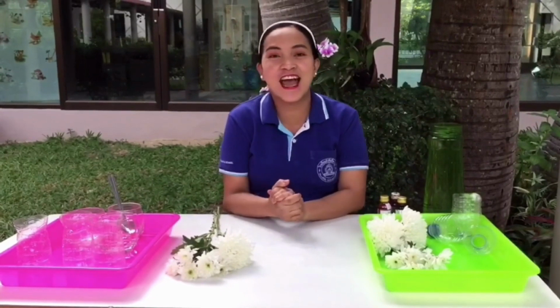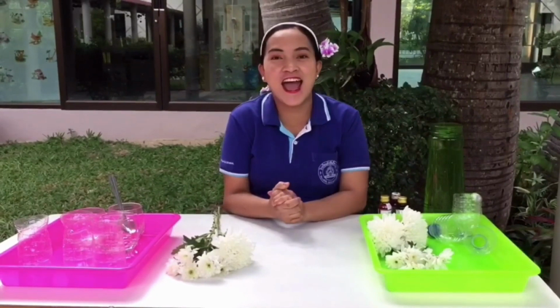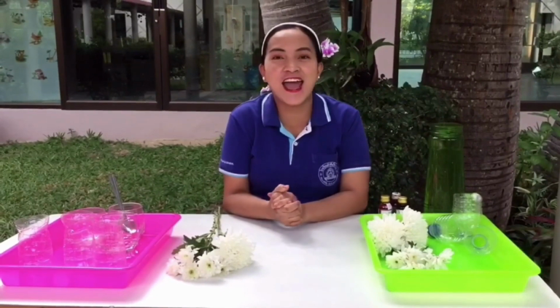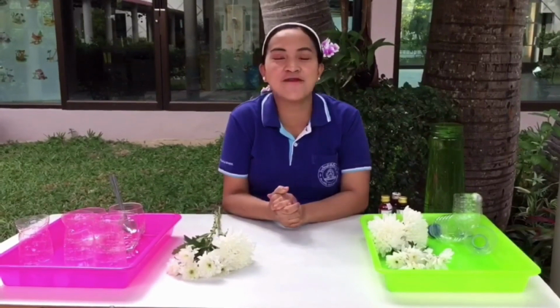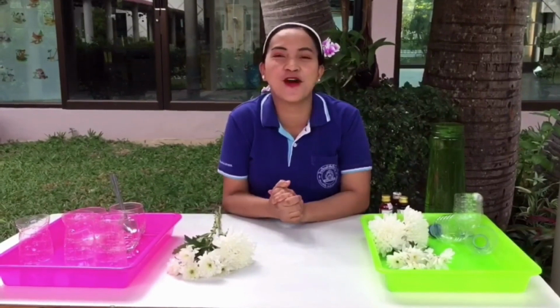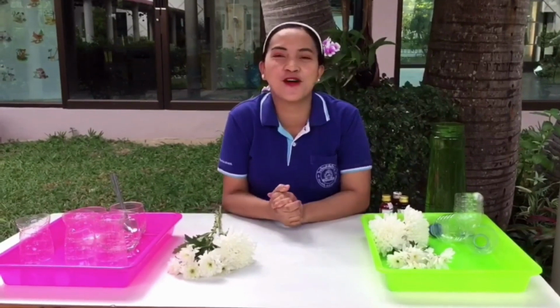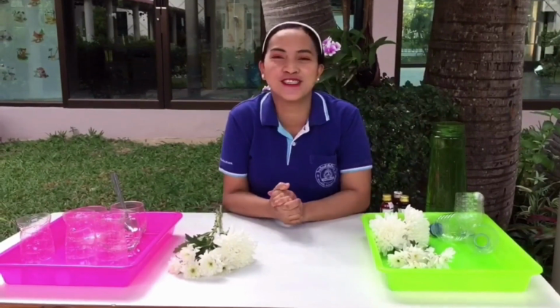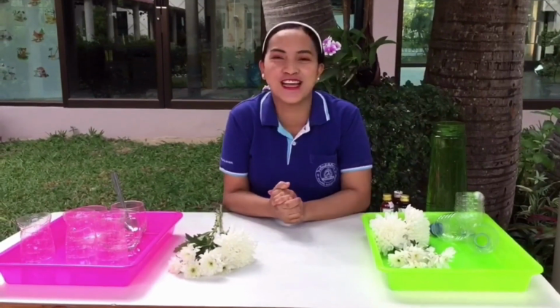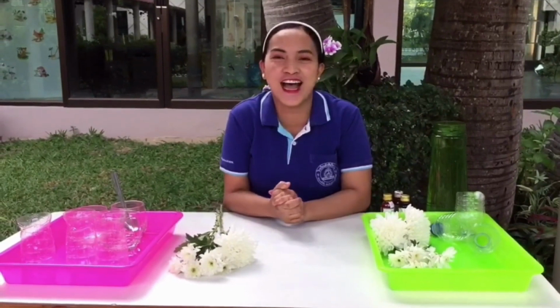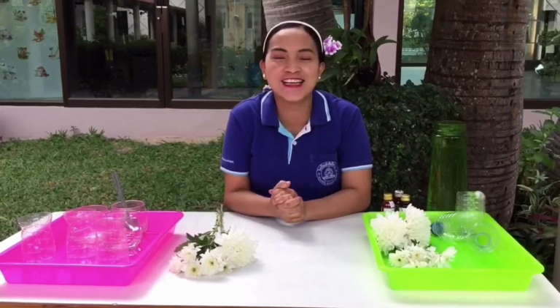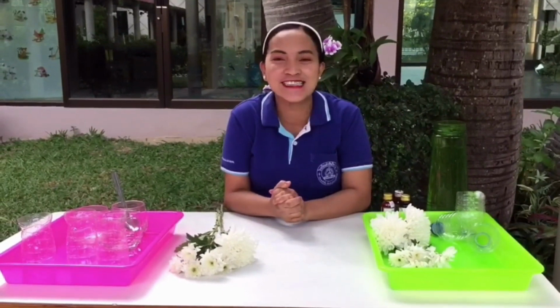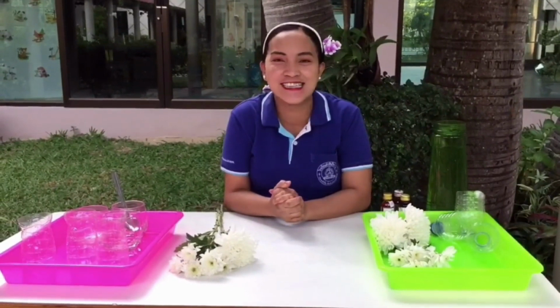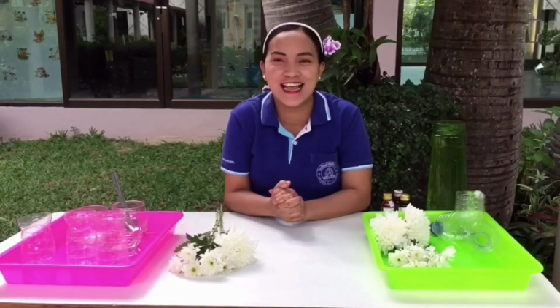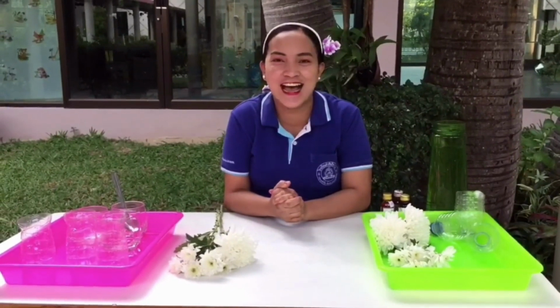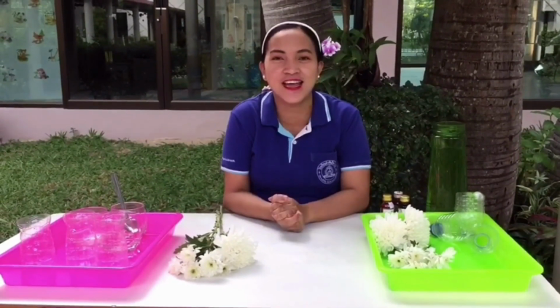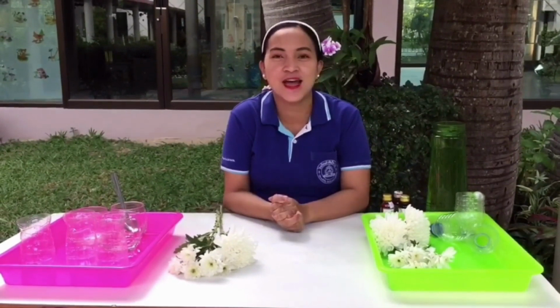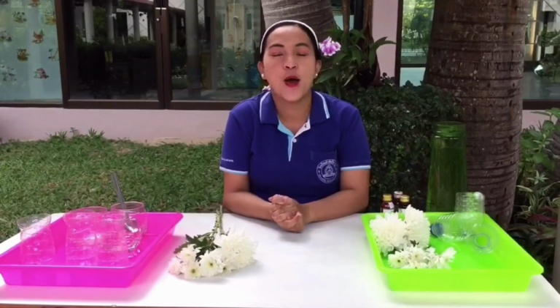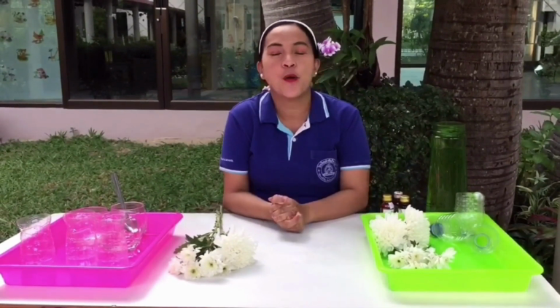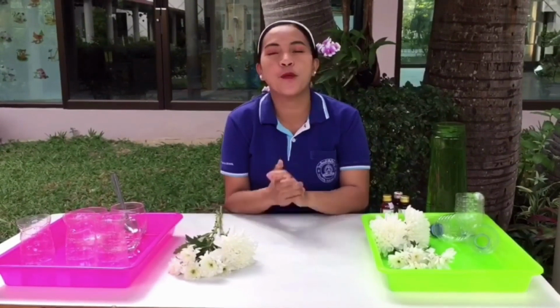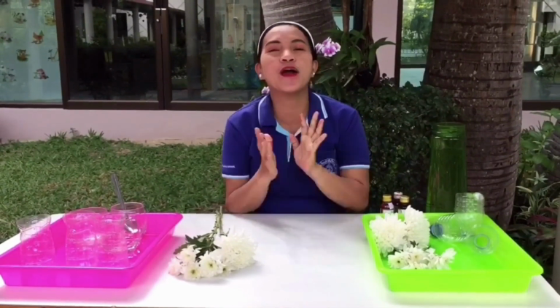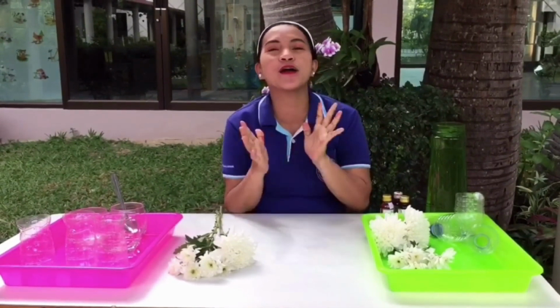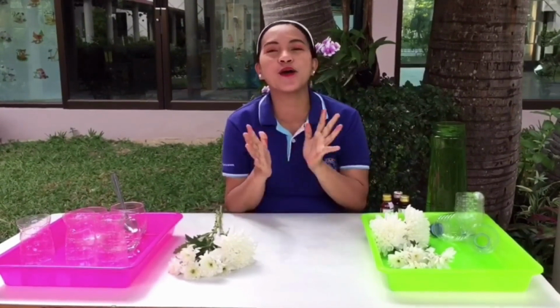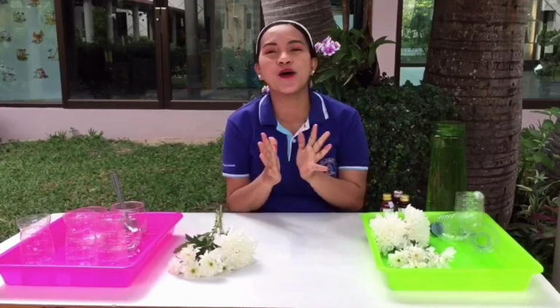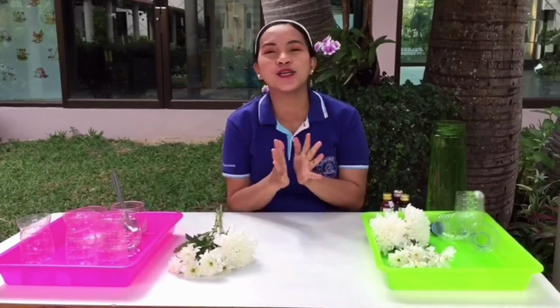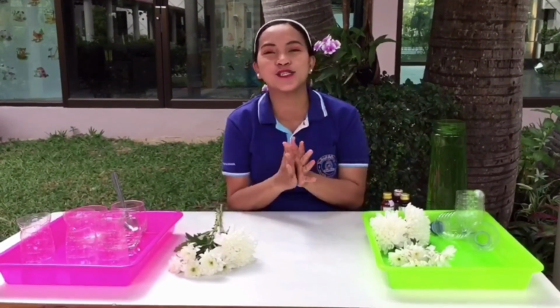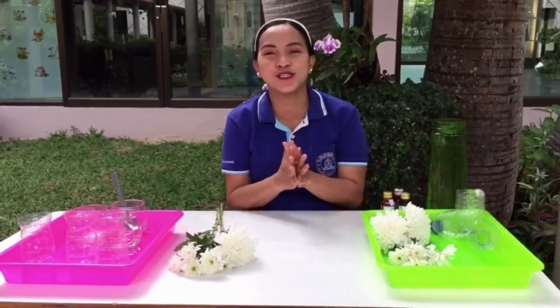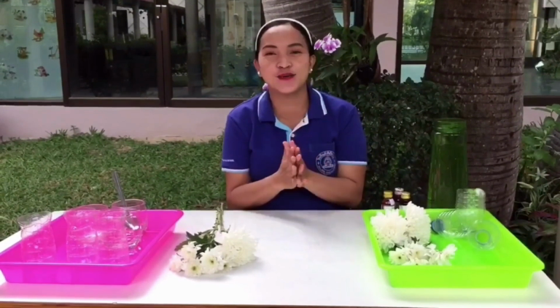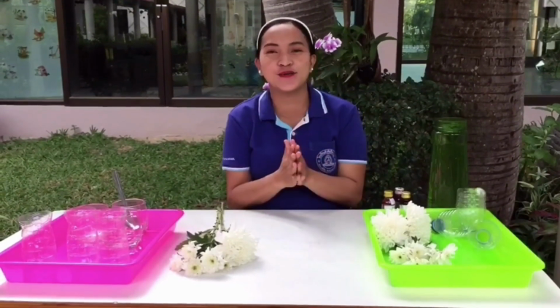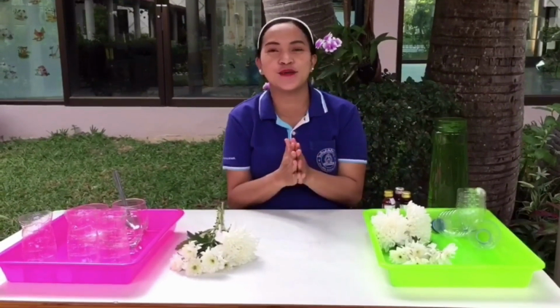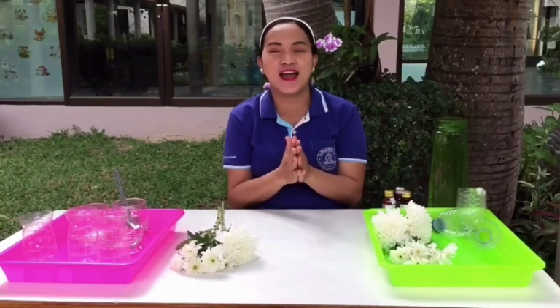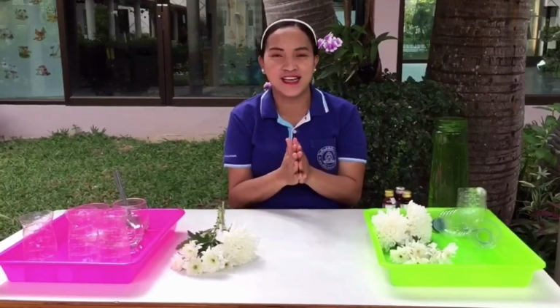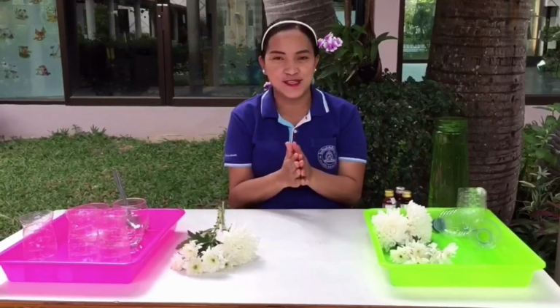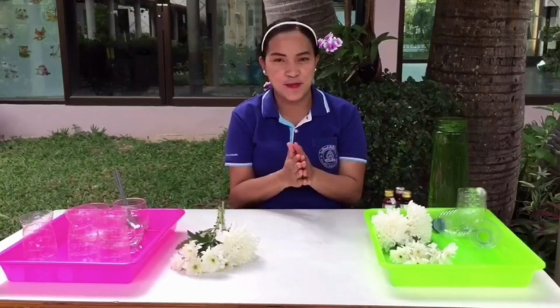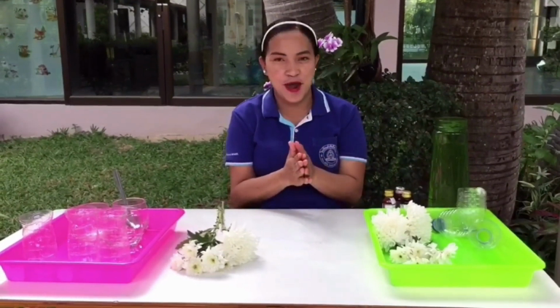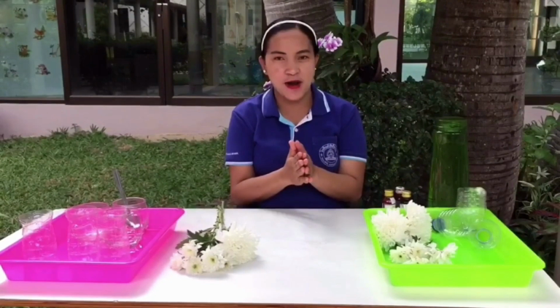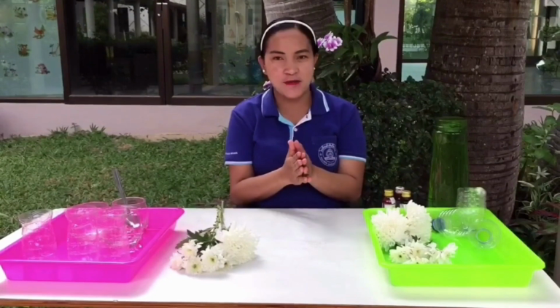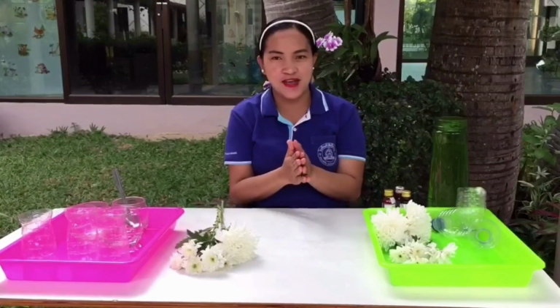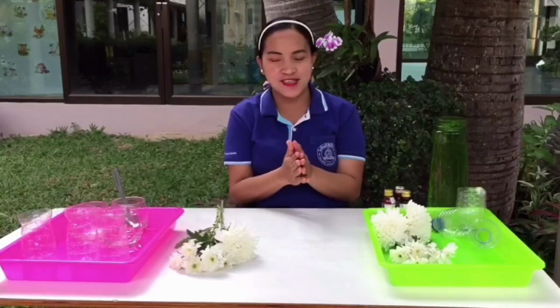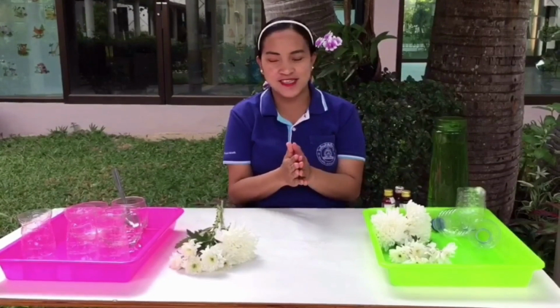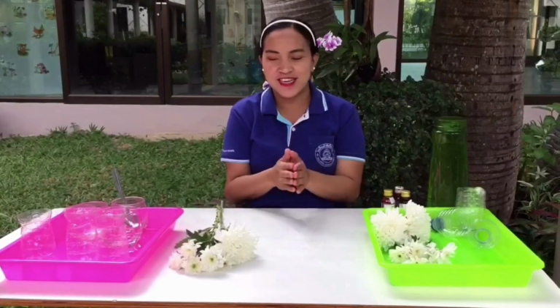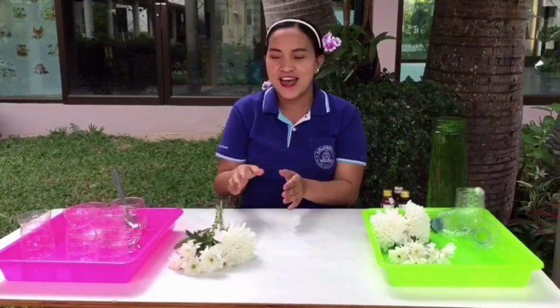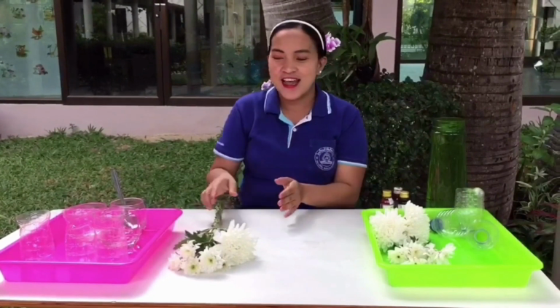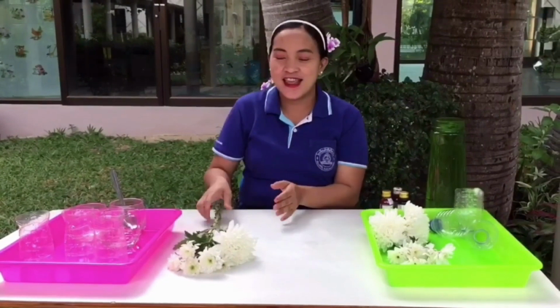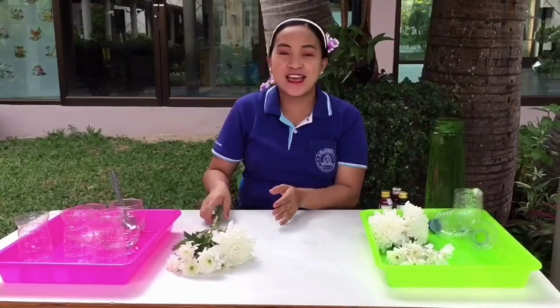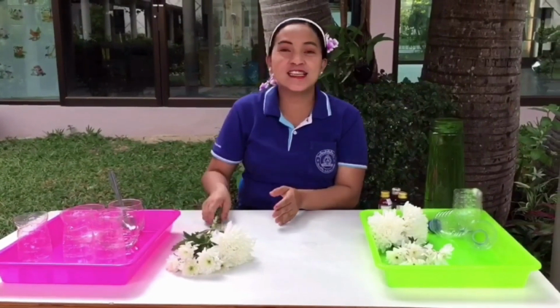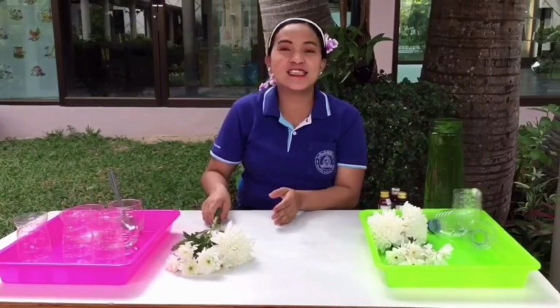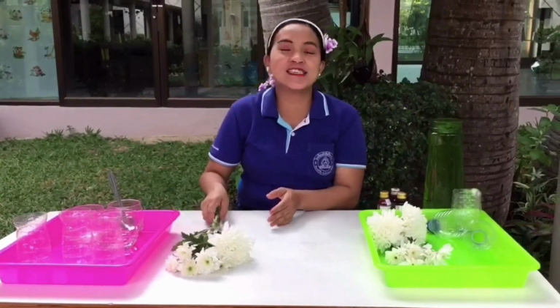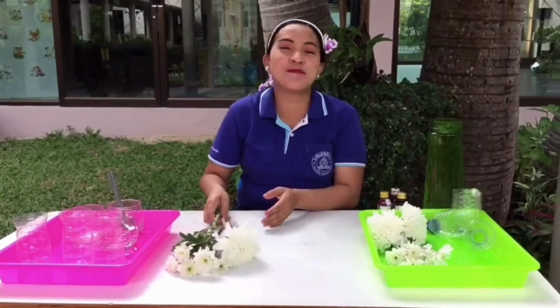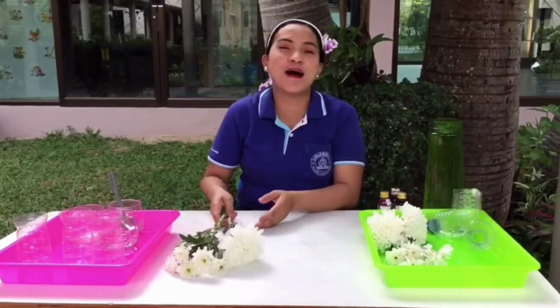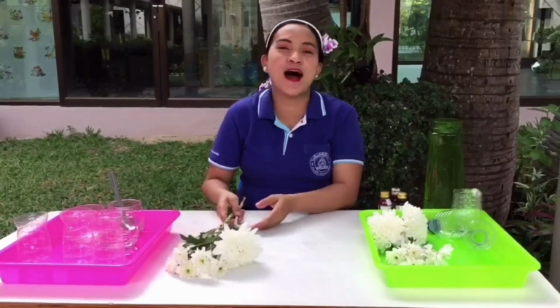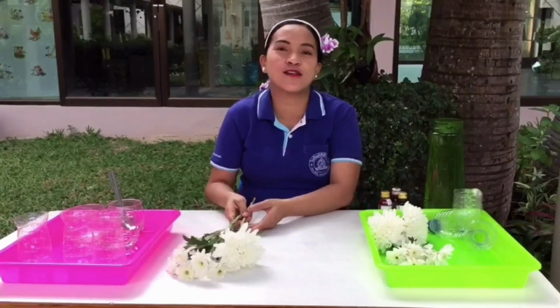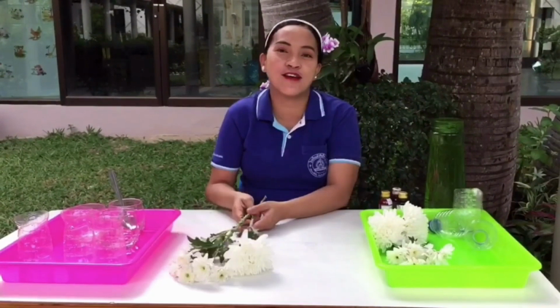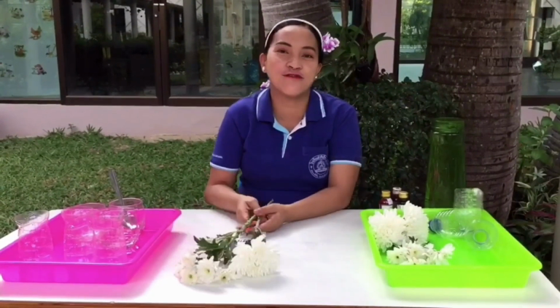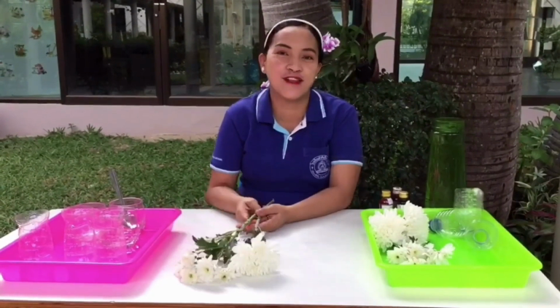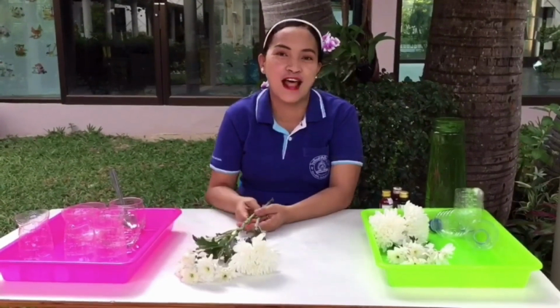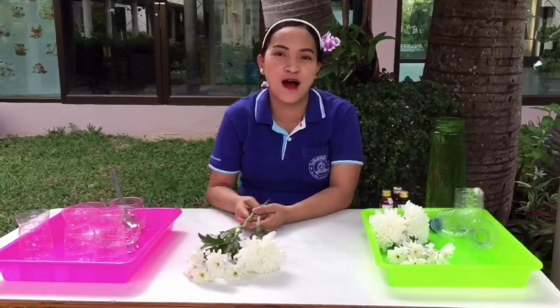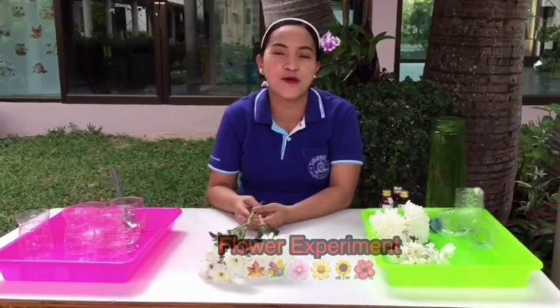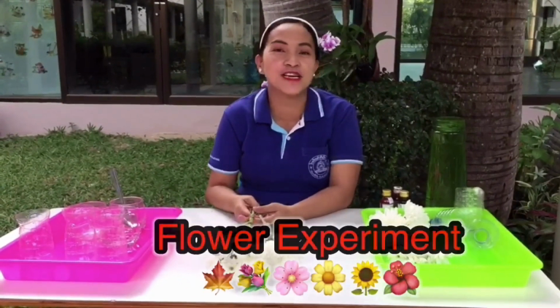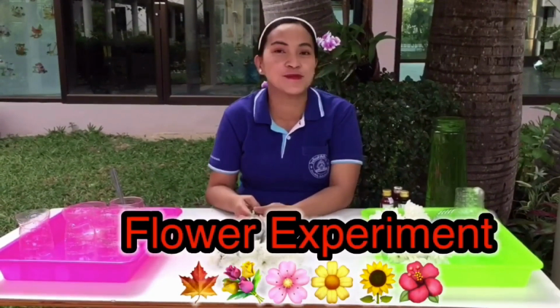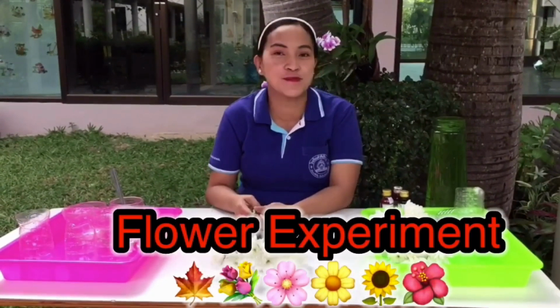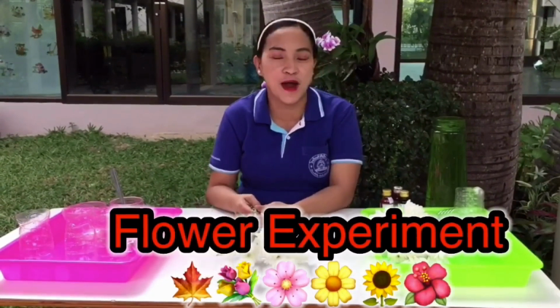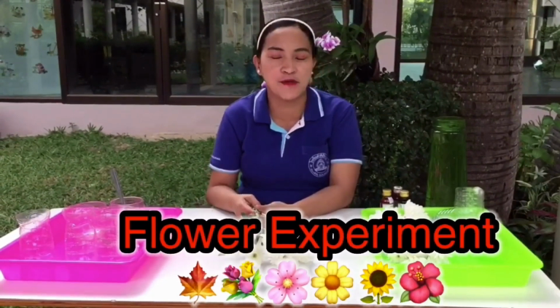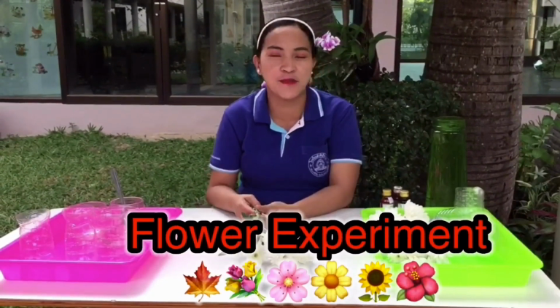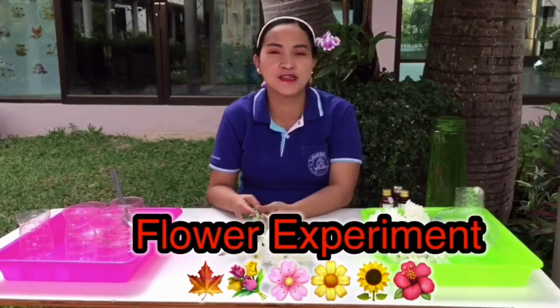Today, for our science class, we are going to do an experiment. This is about a flower experiment.